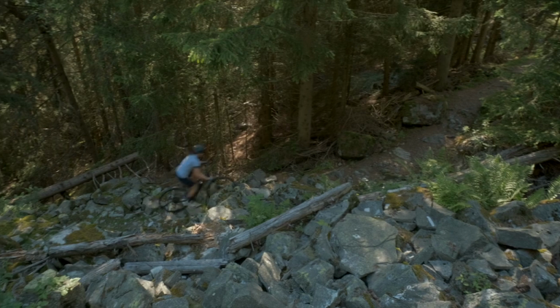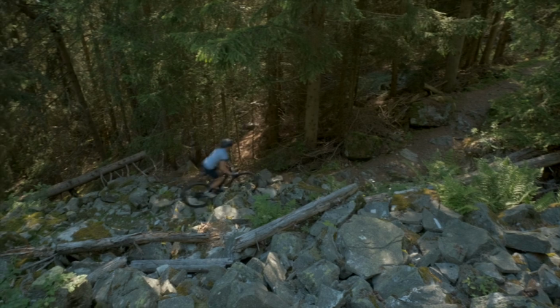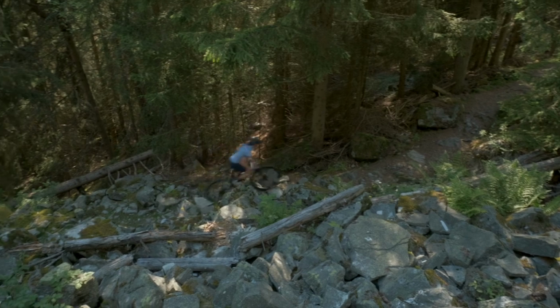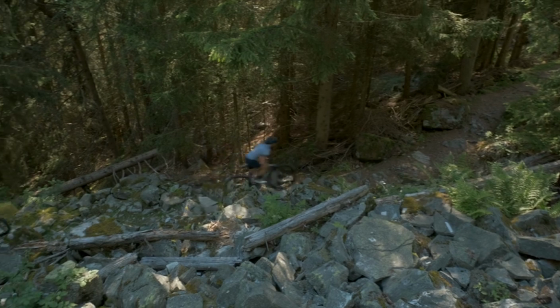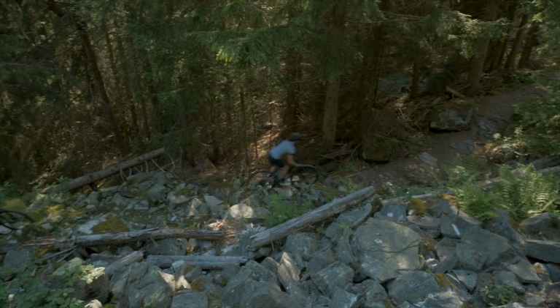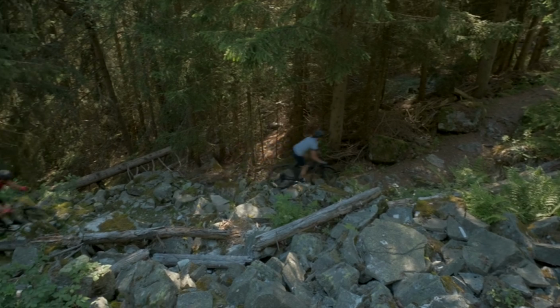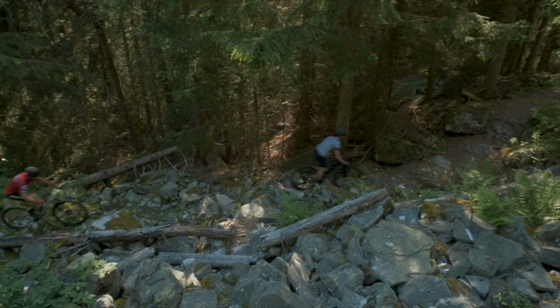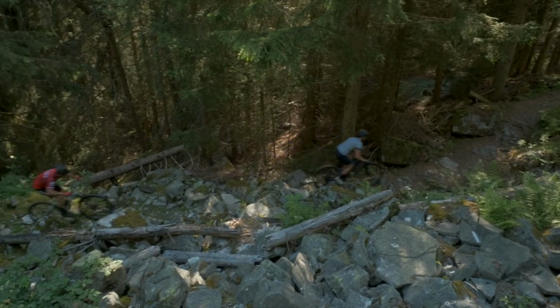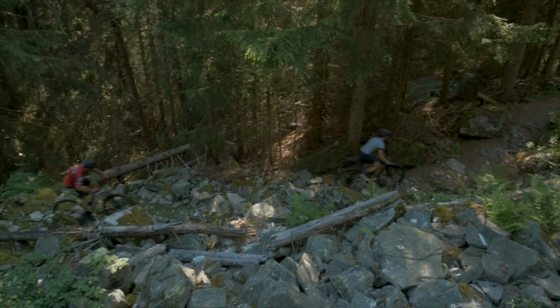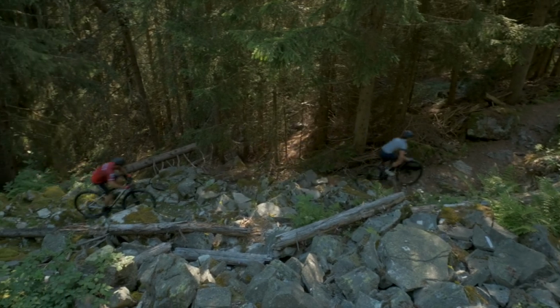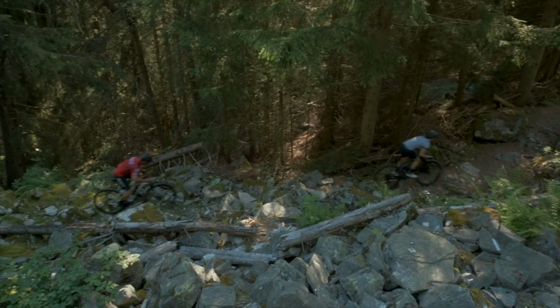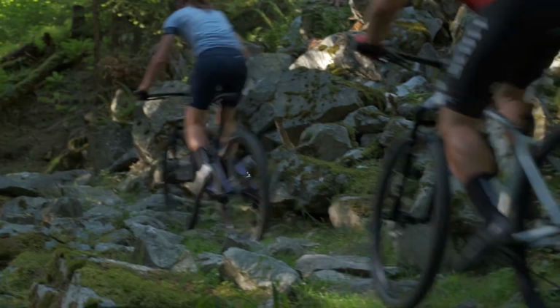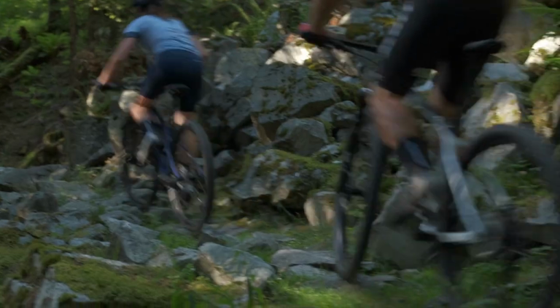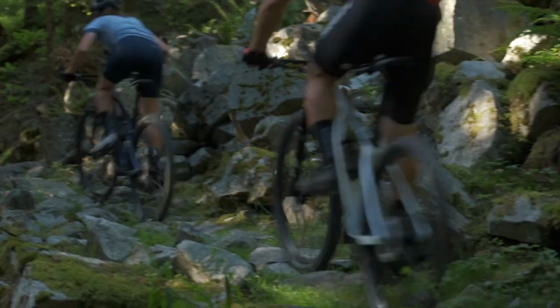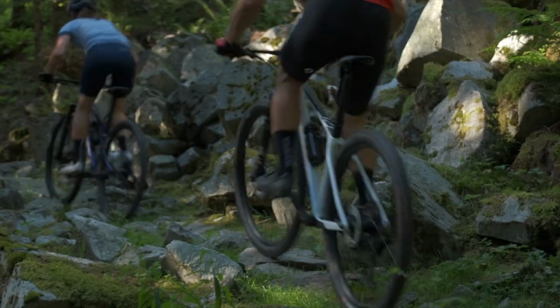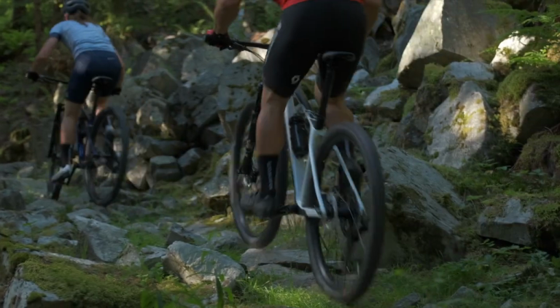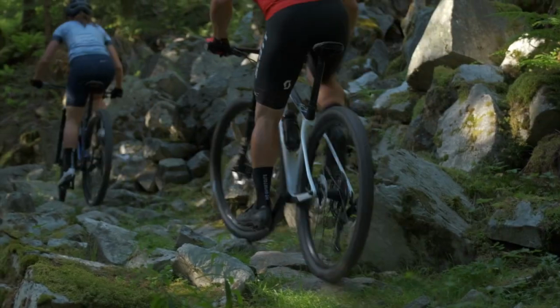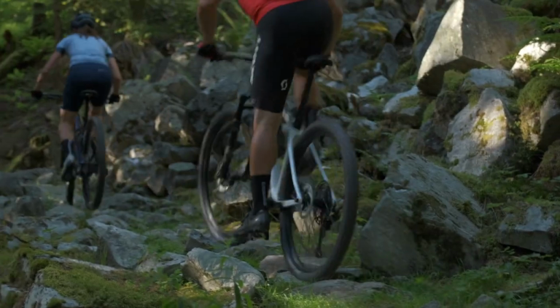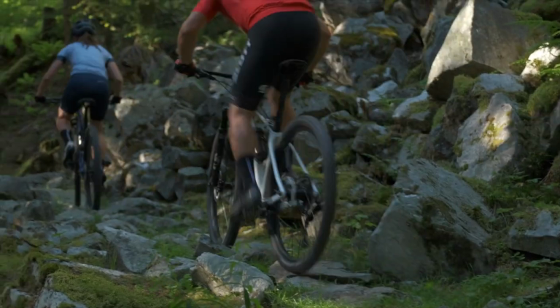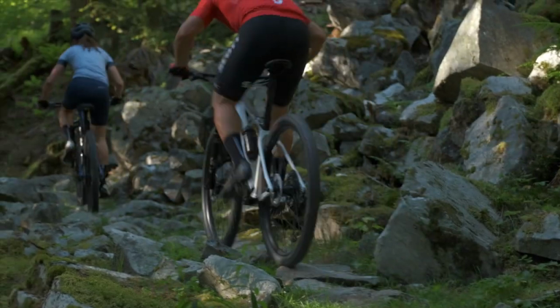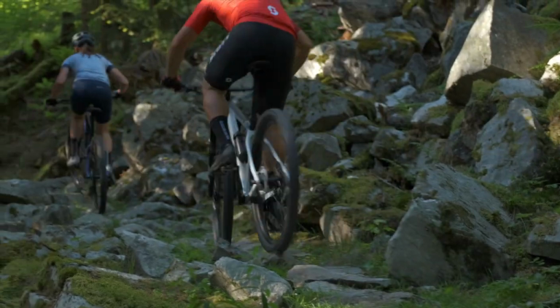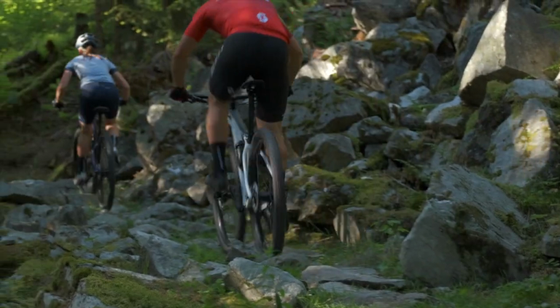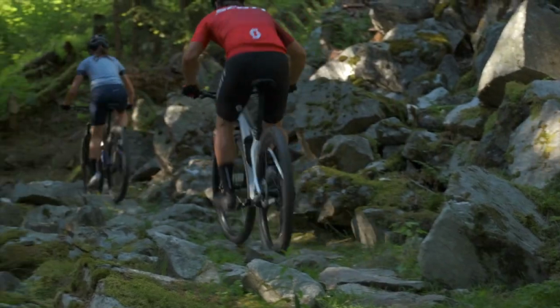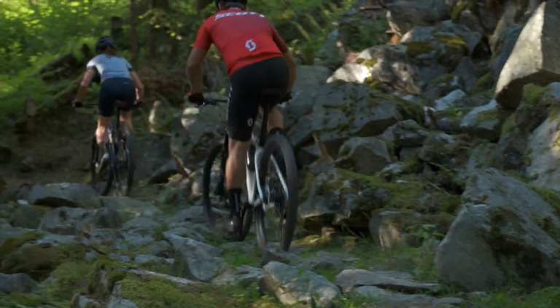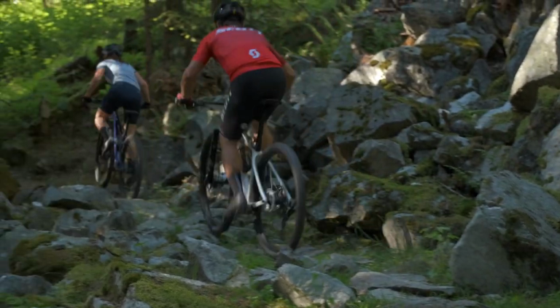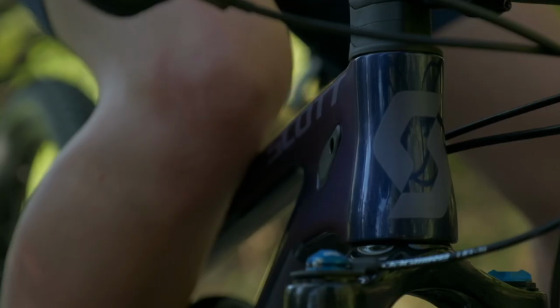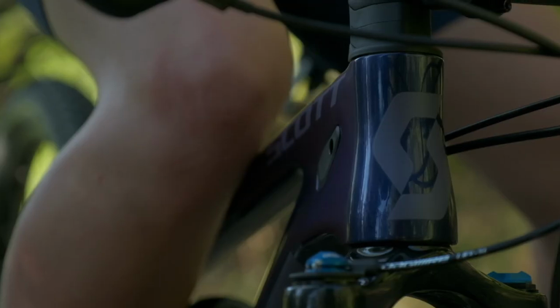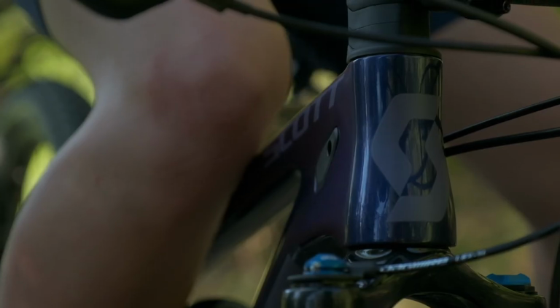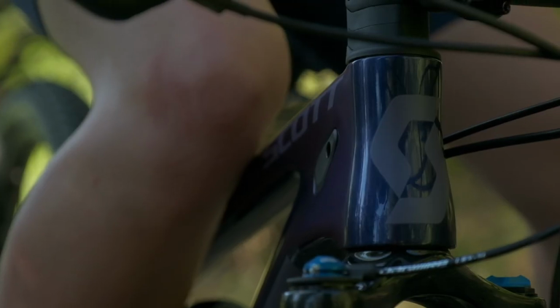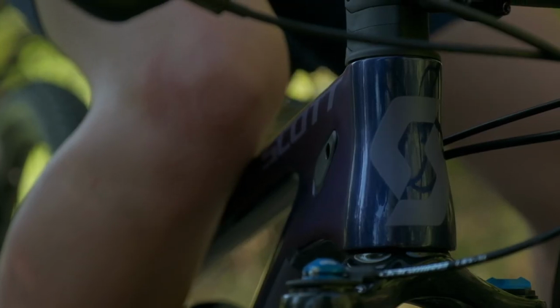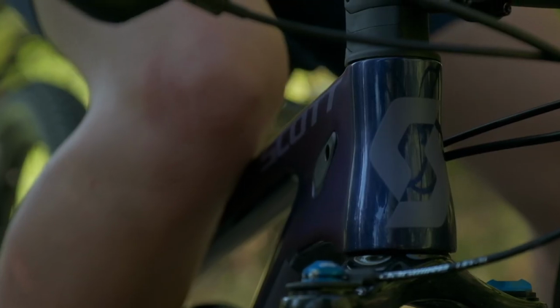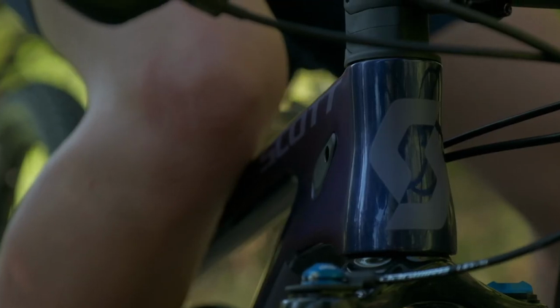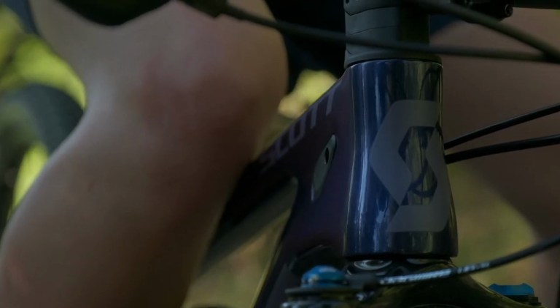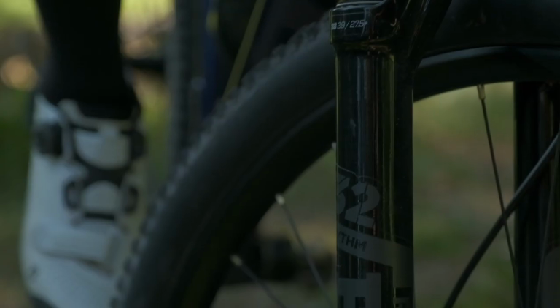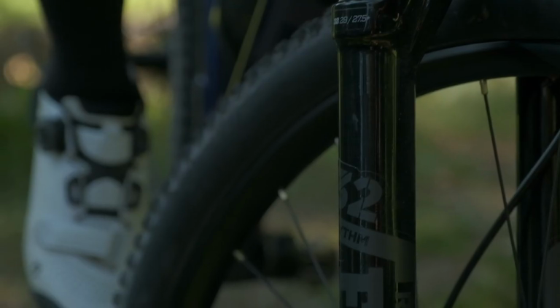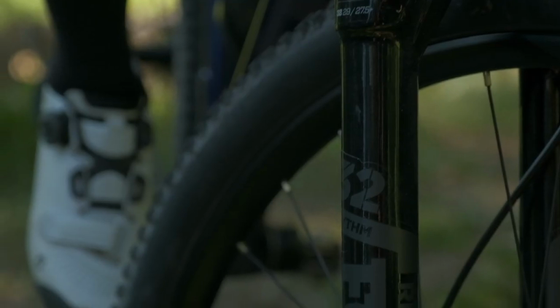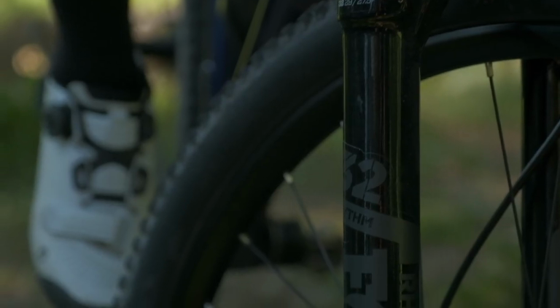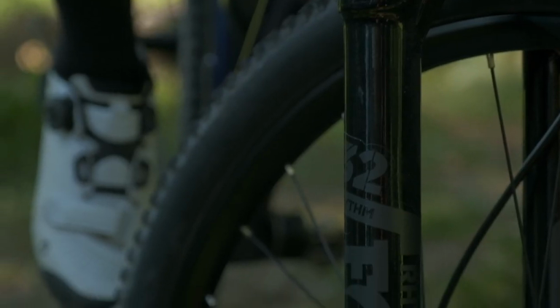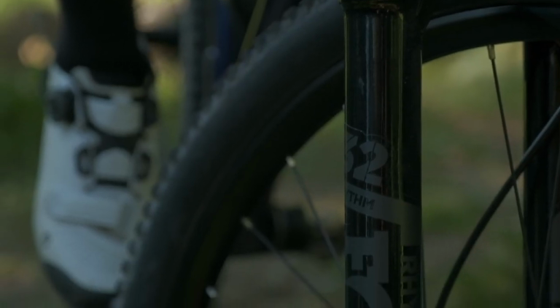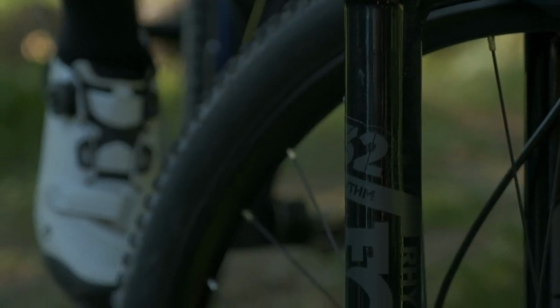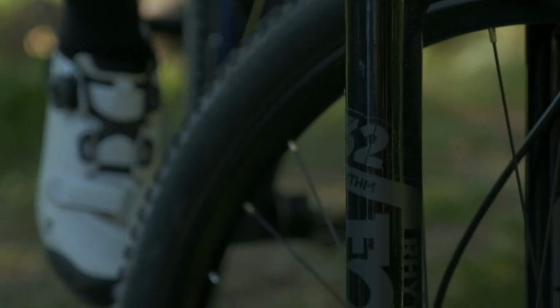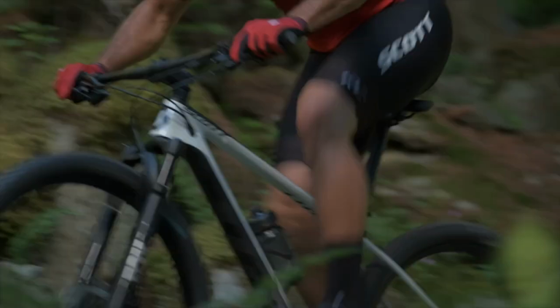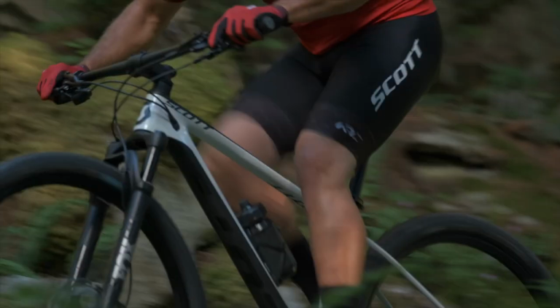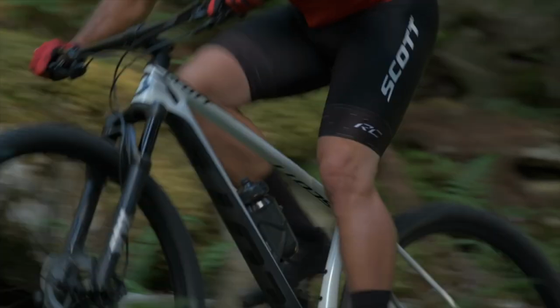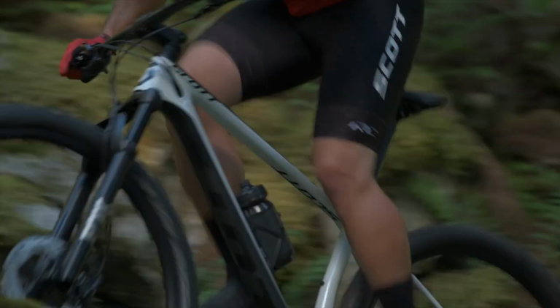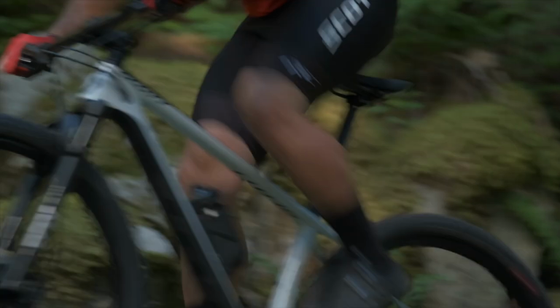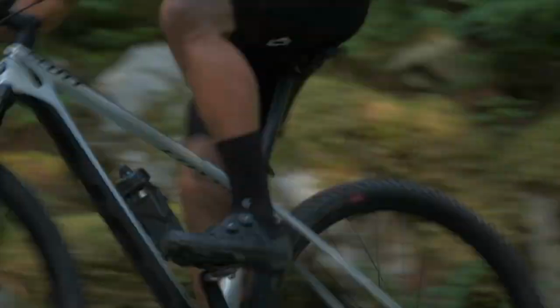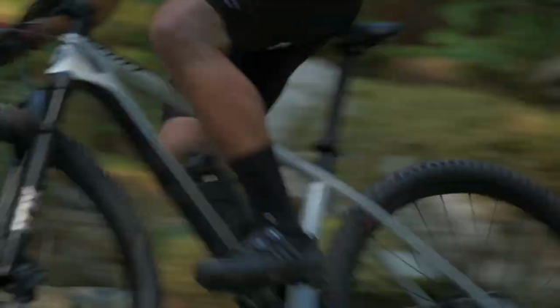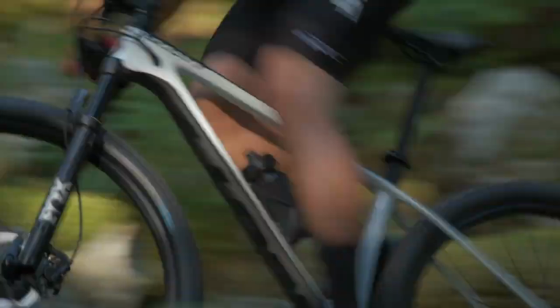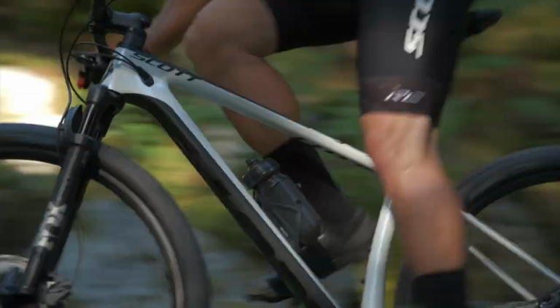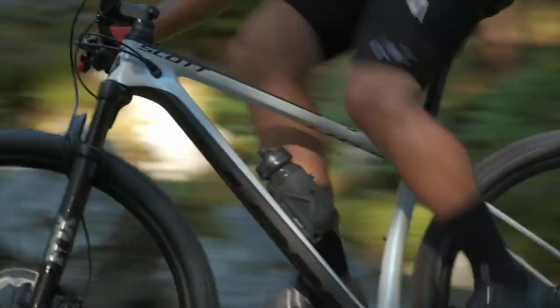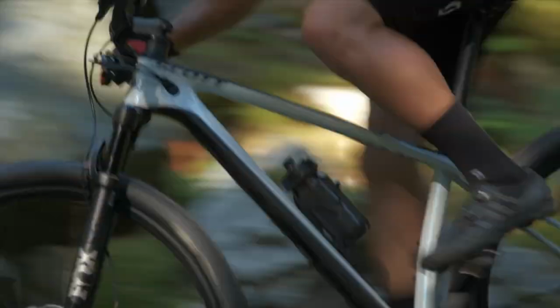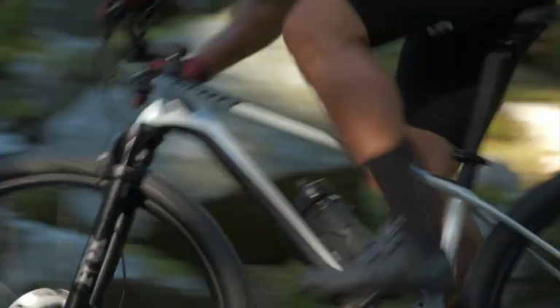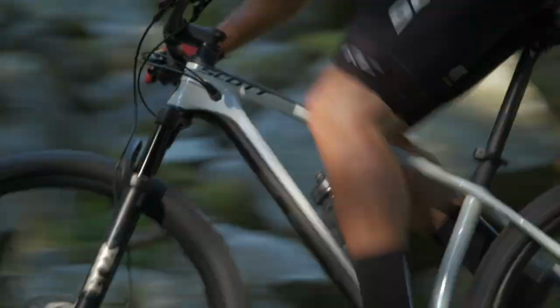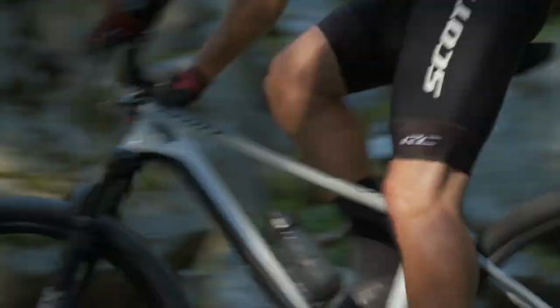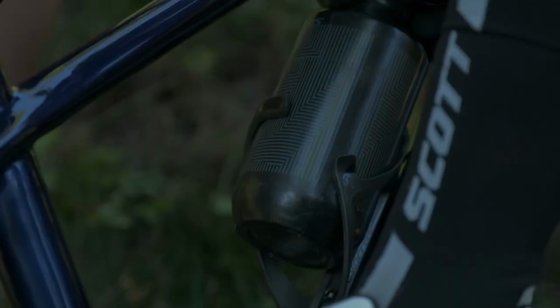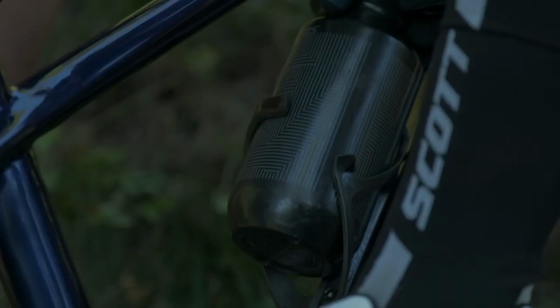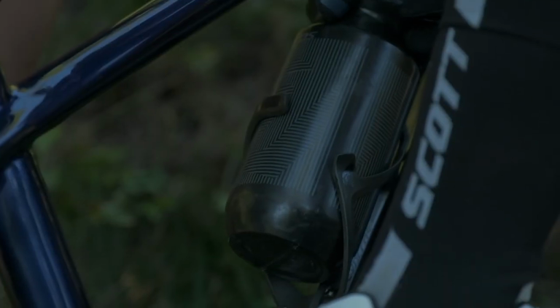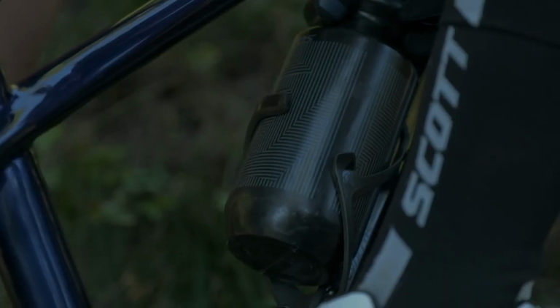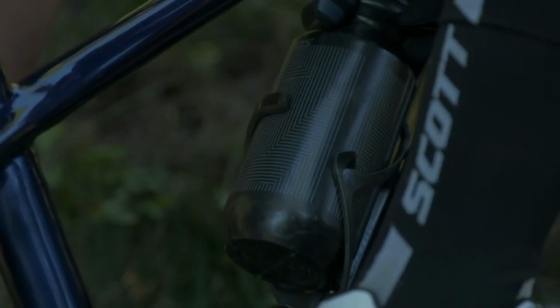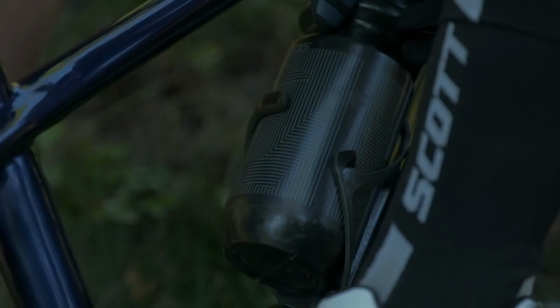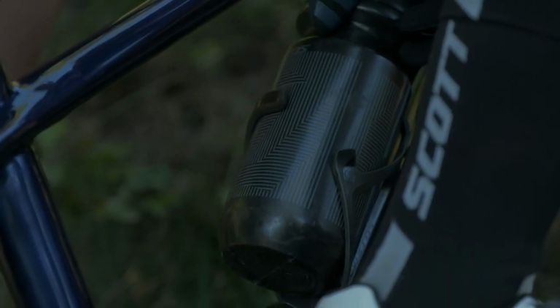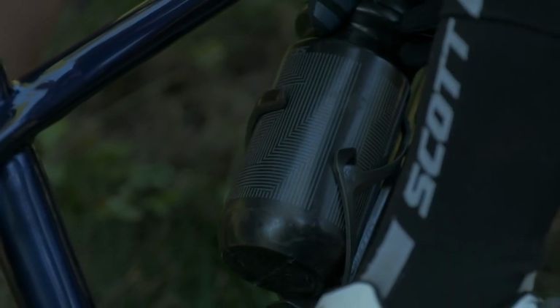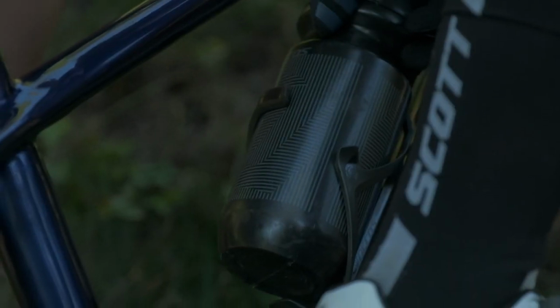For 2021, all models come with 1x drivetrains, forks from Fox, RockShox, or X-Fusion, and select SYNC-Cross components.